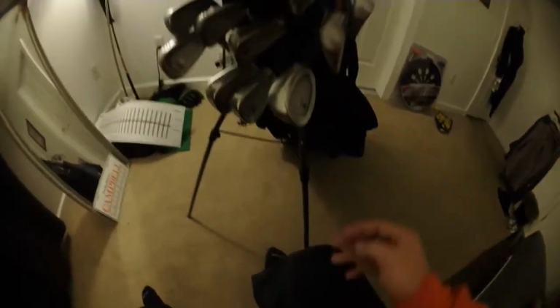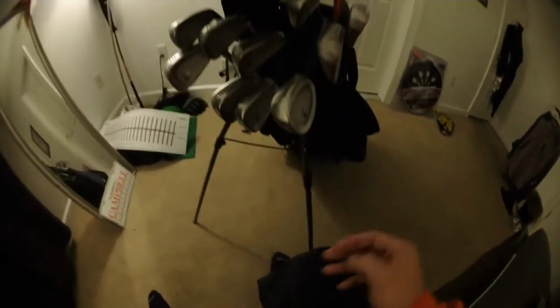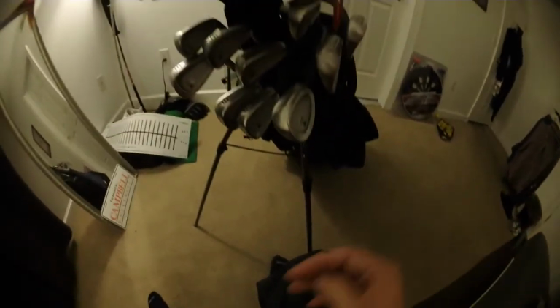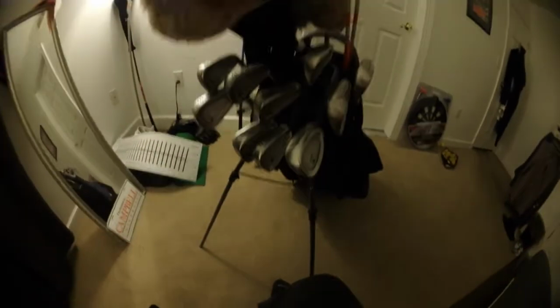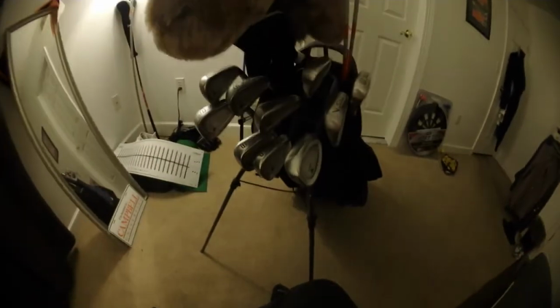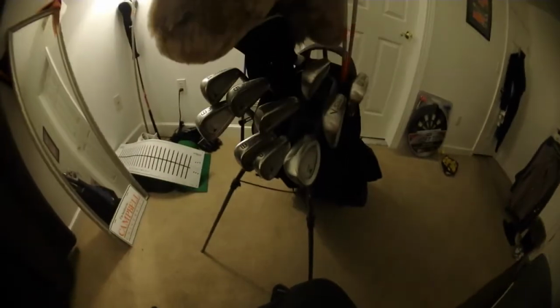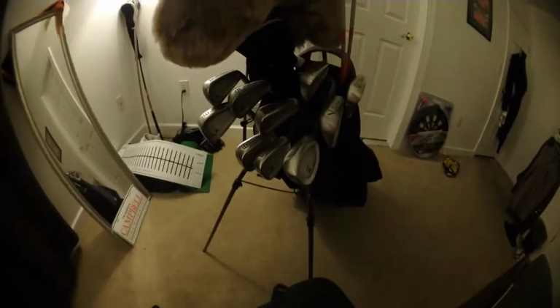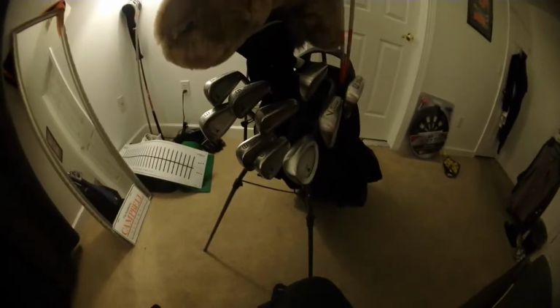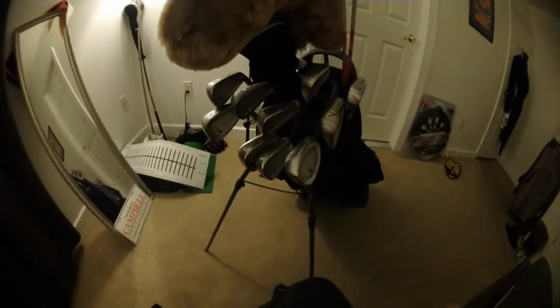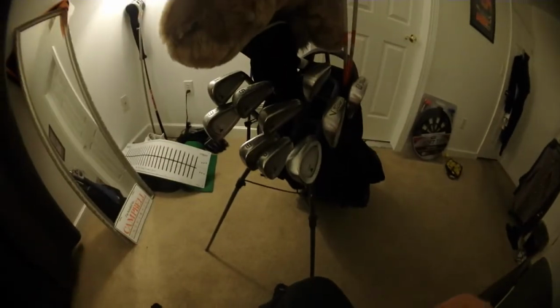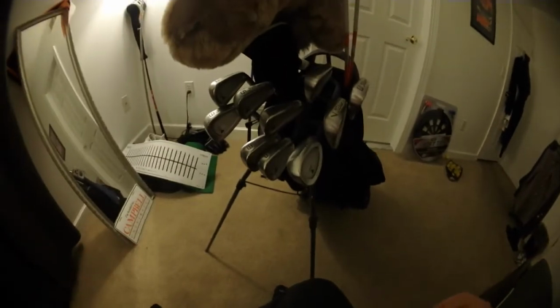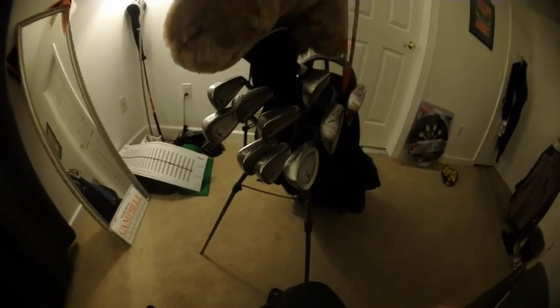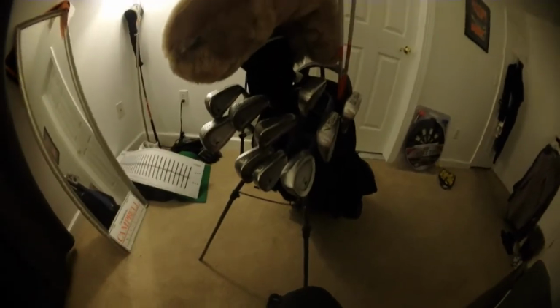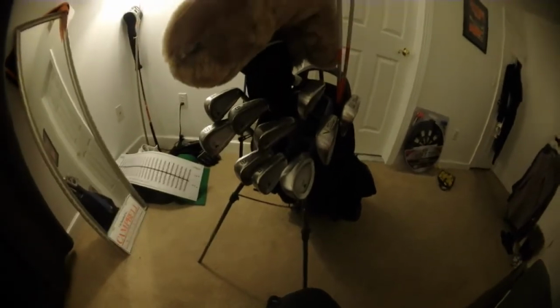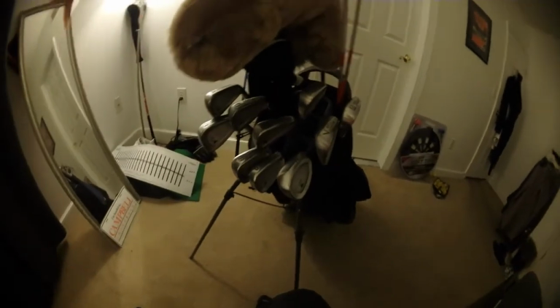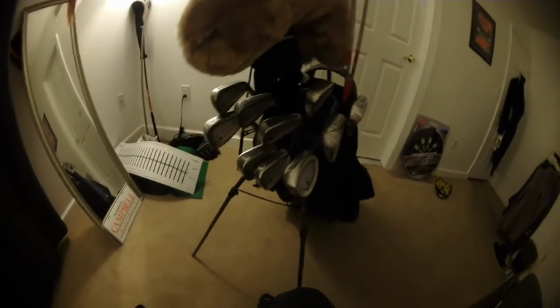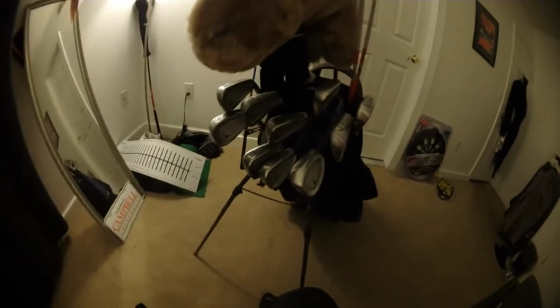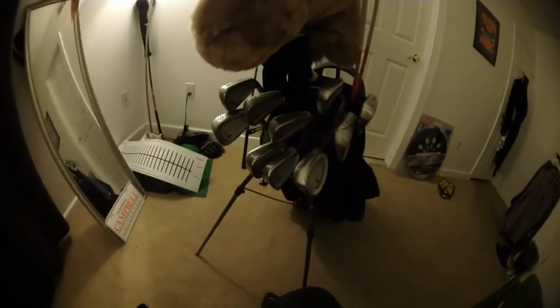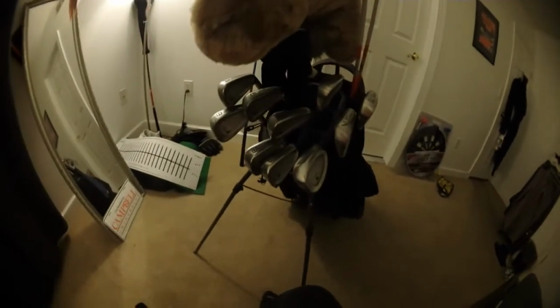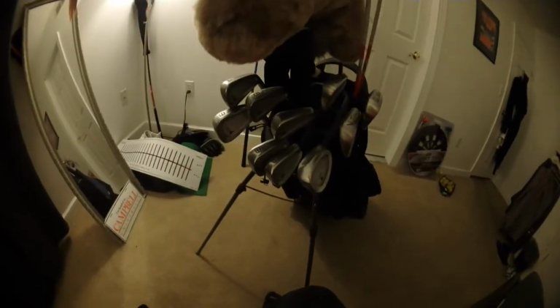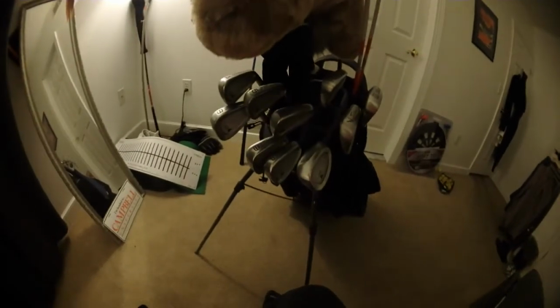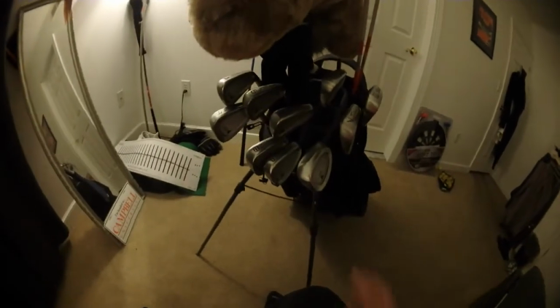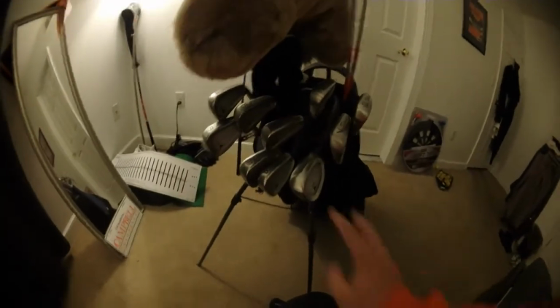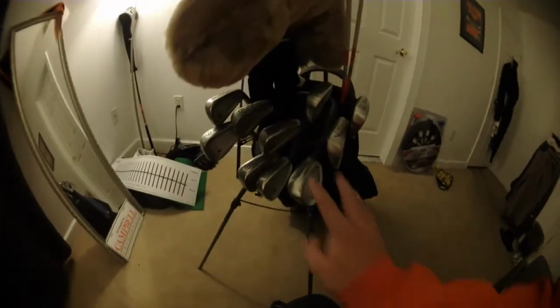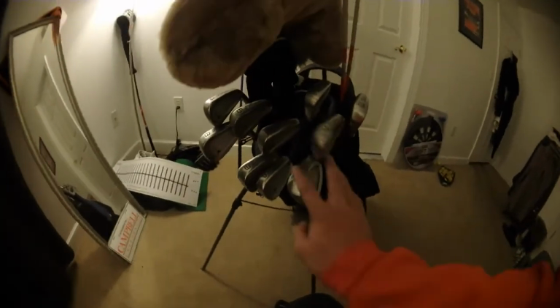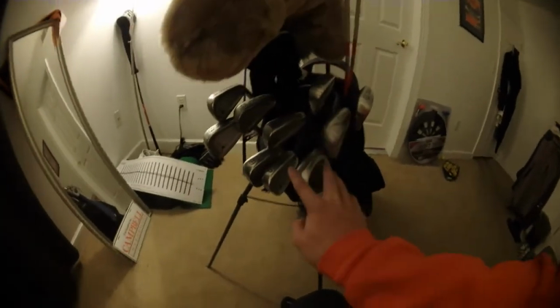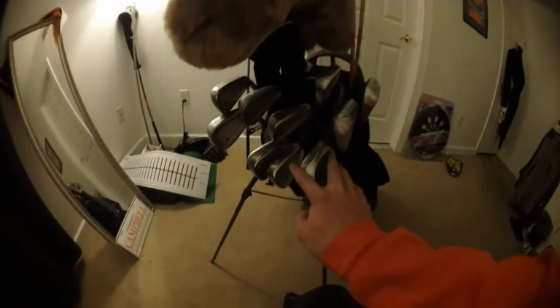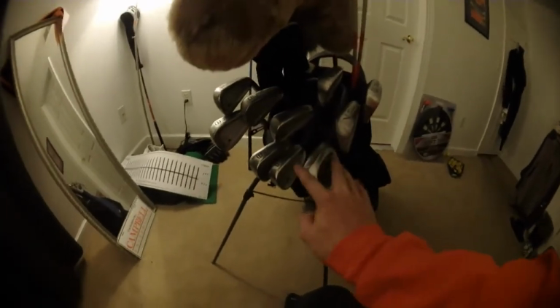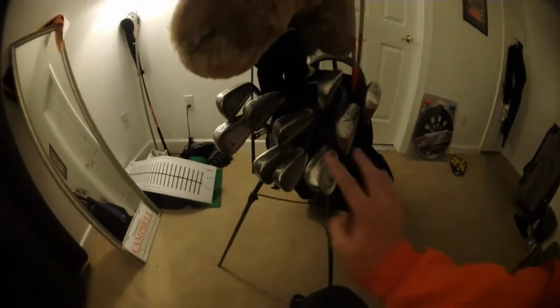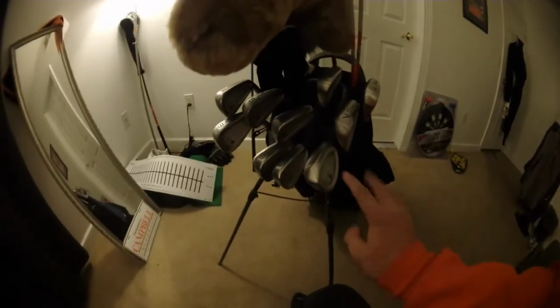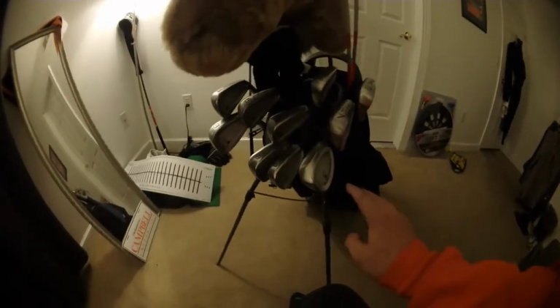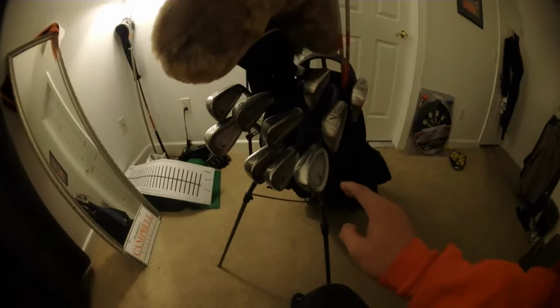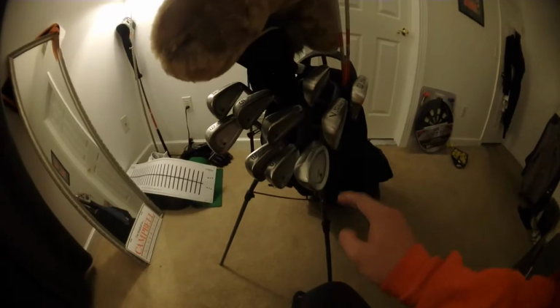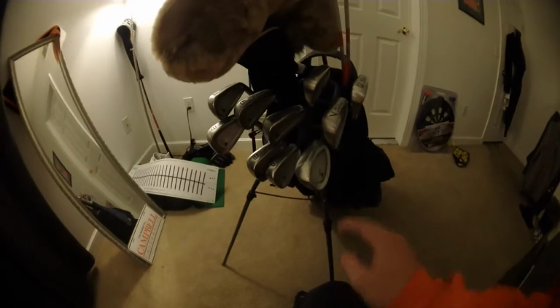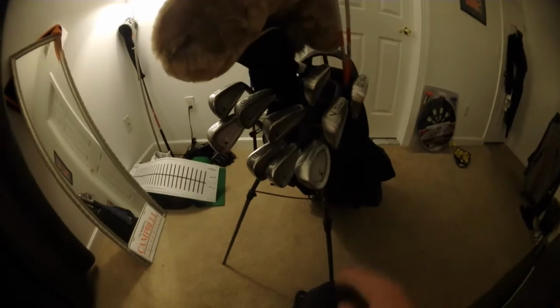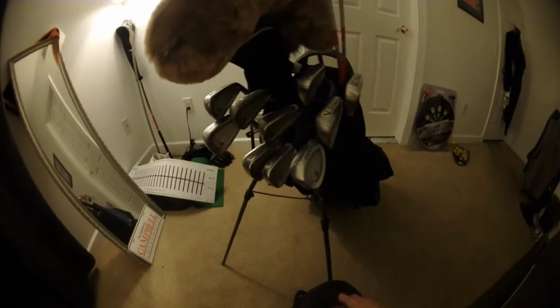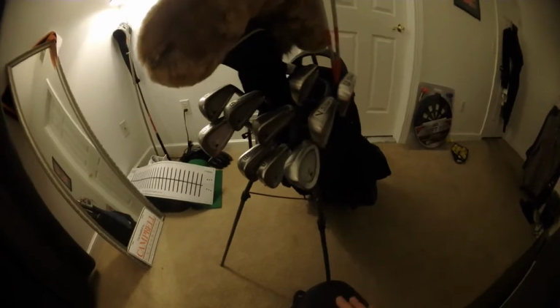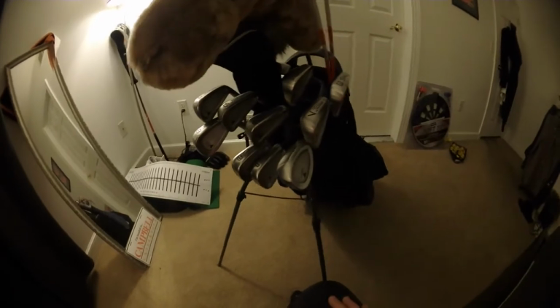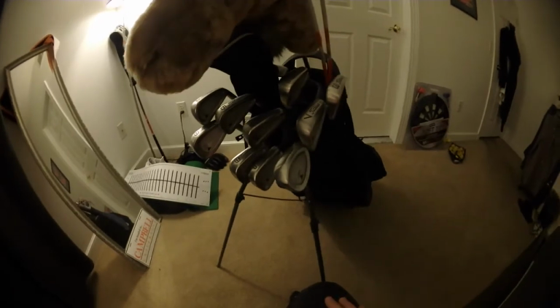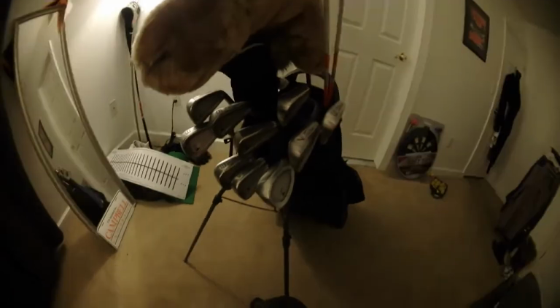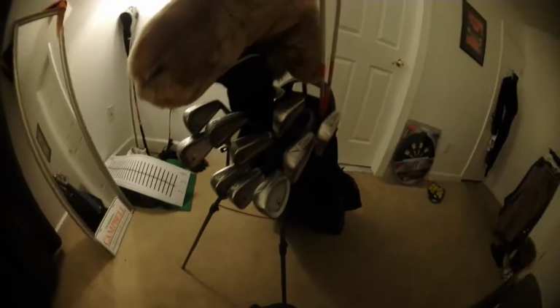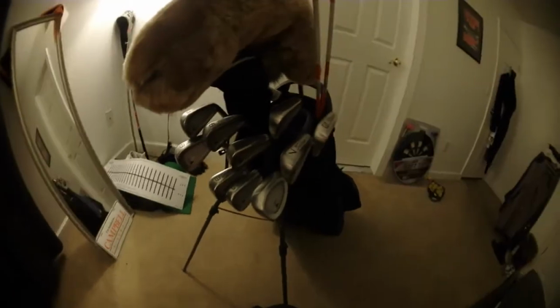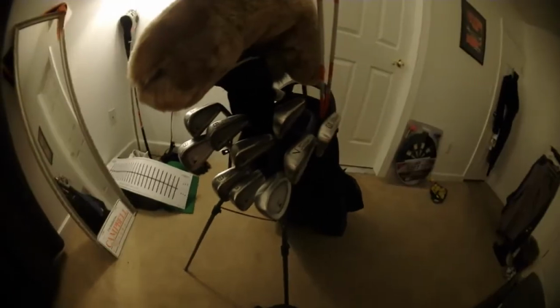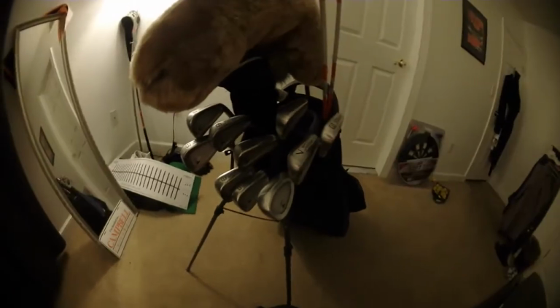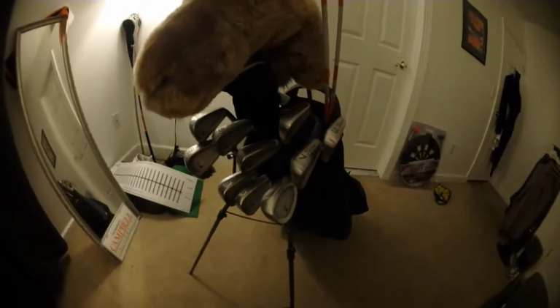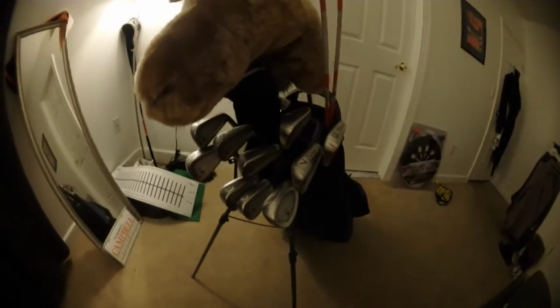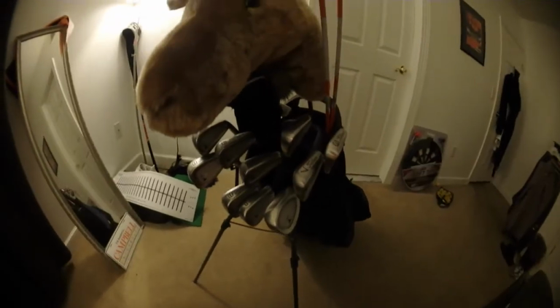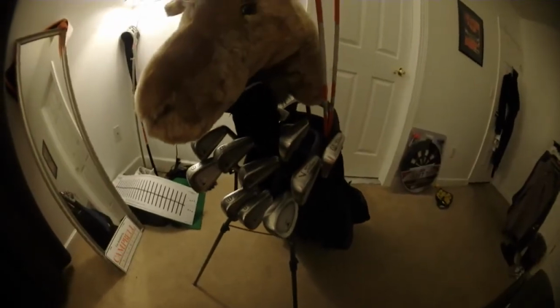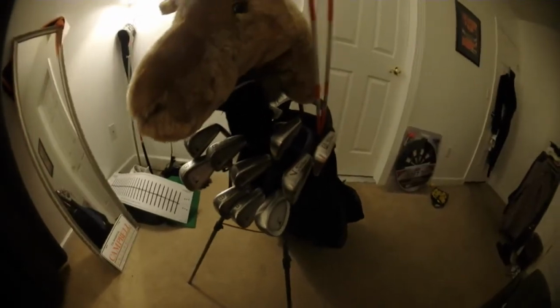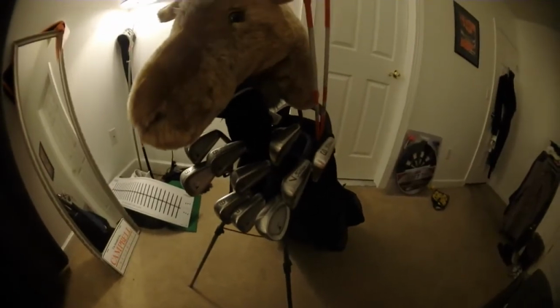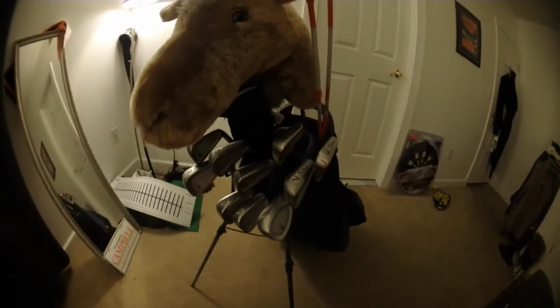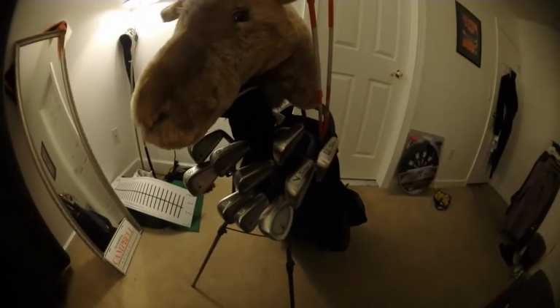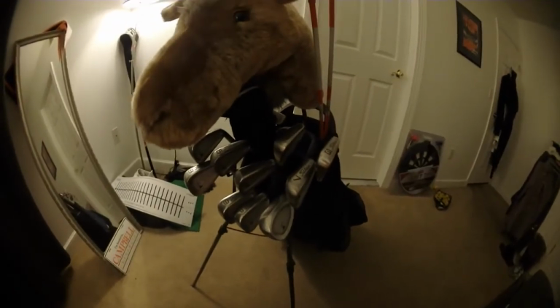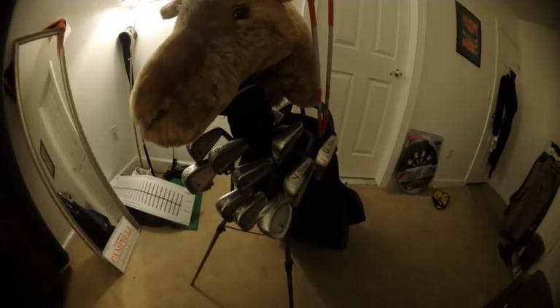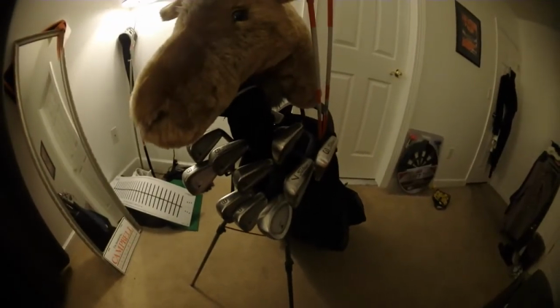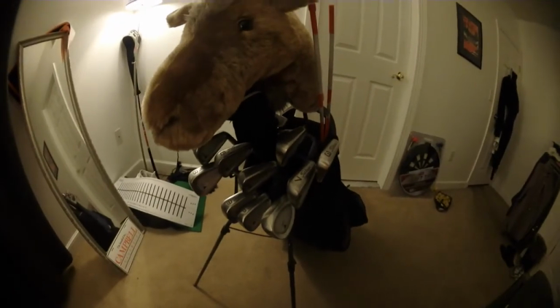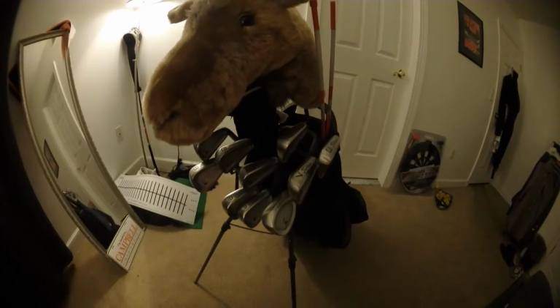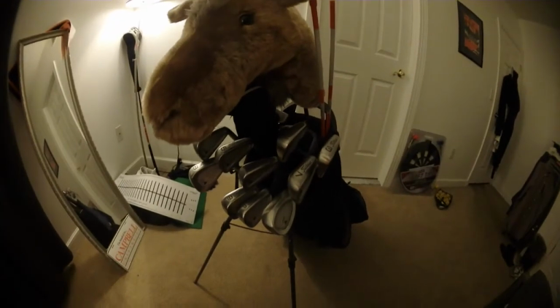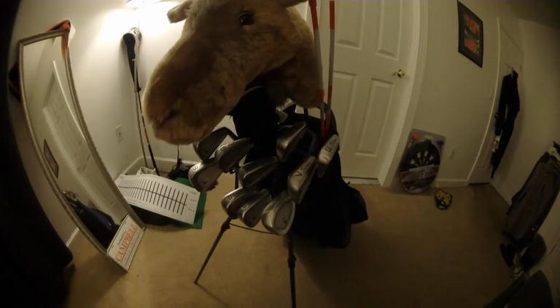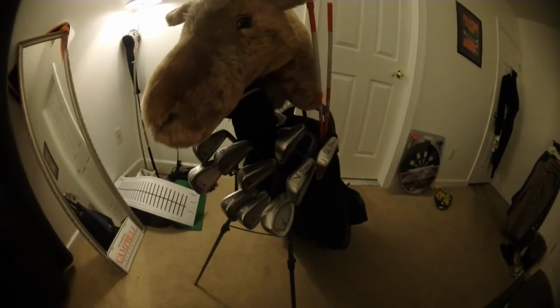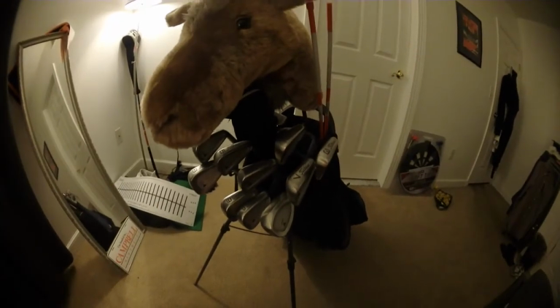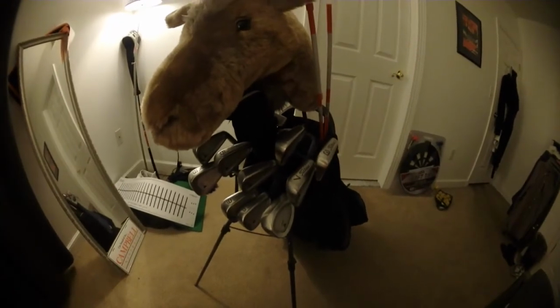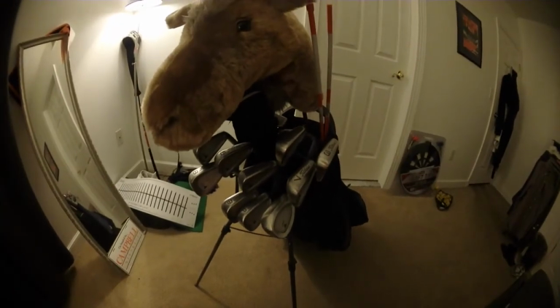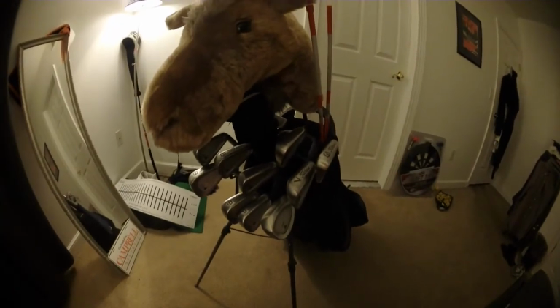At Campbell I look to add a 52 and a 60-degree wedge — not sure what type of wedges yet. I'll update you guys once I know.